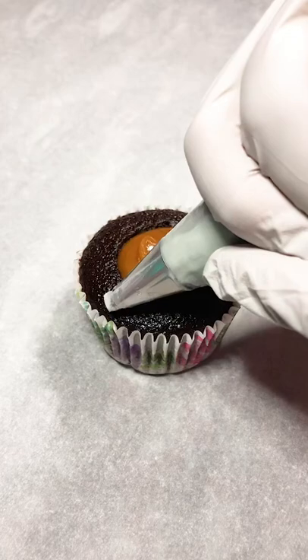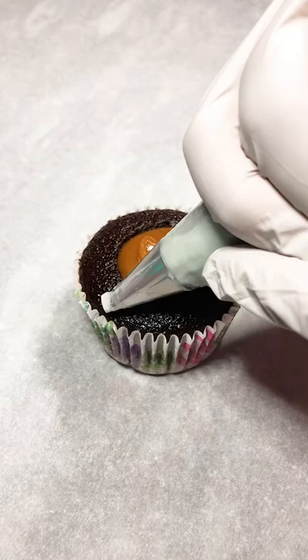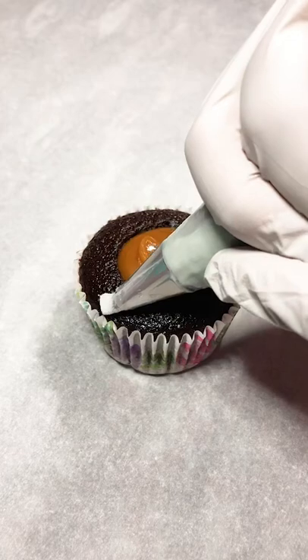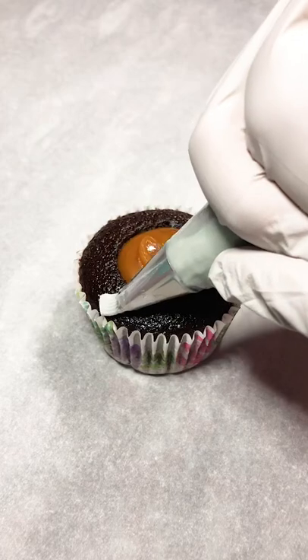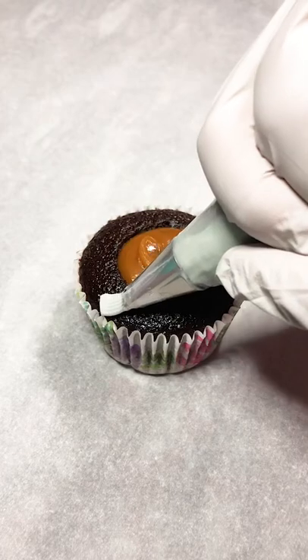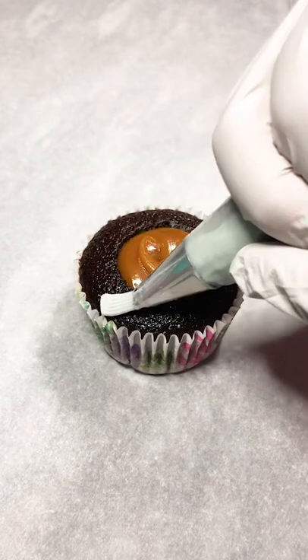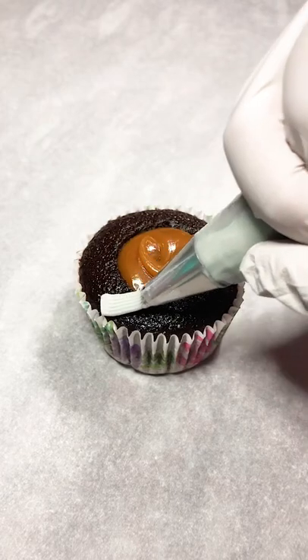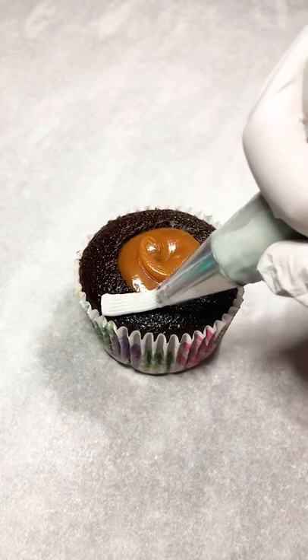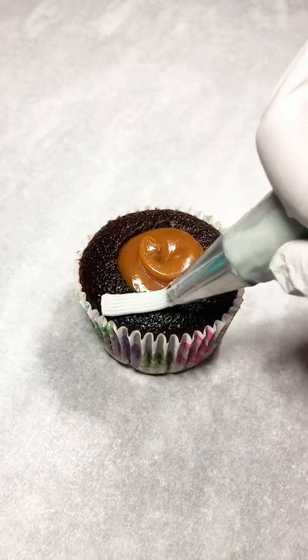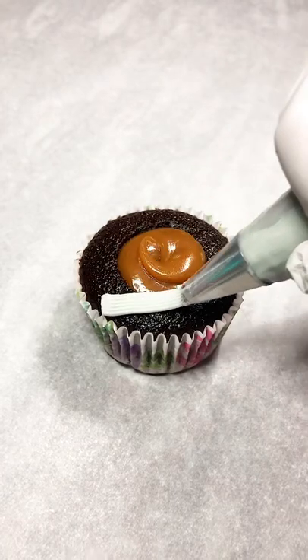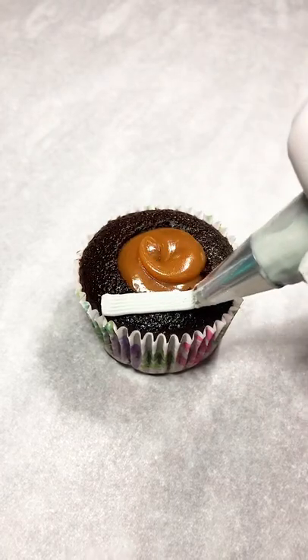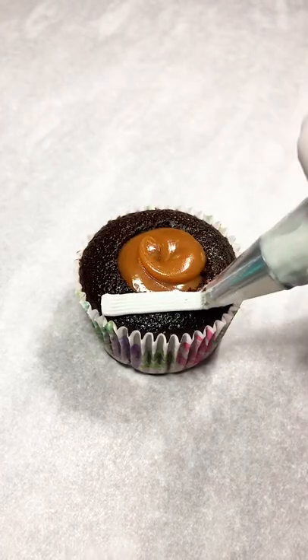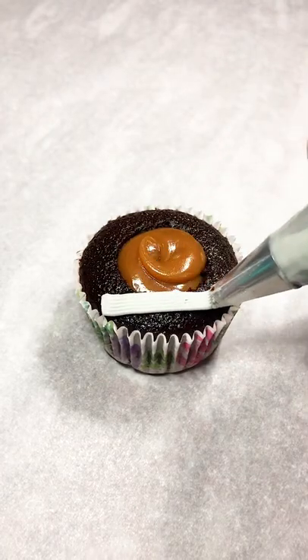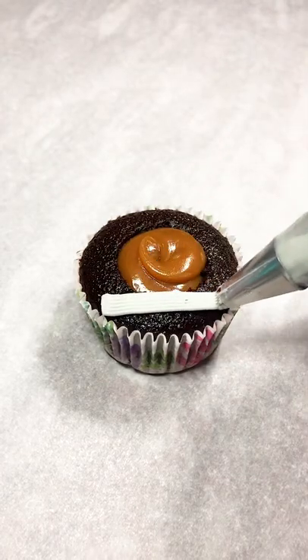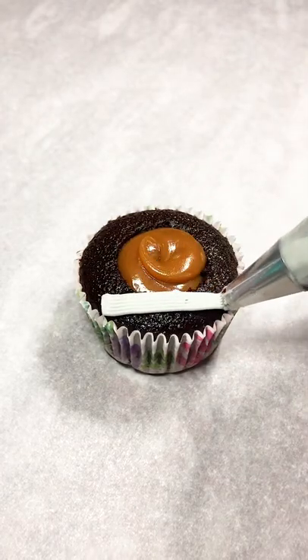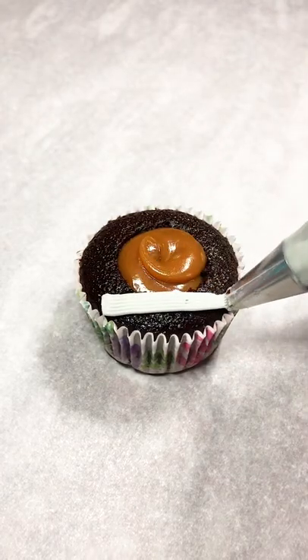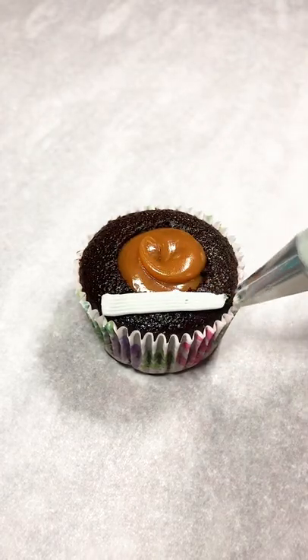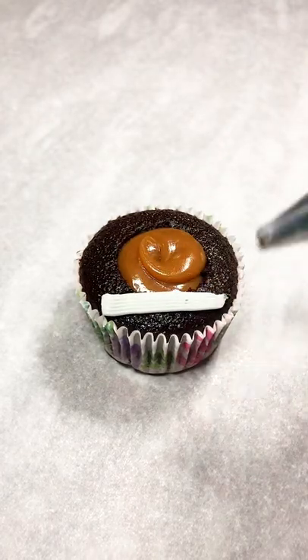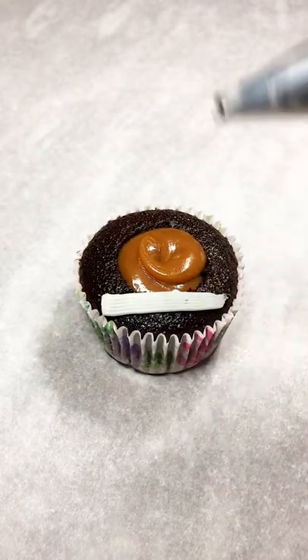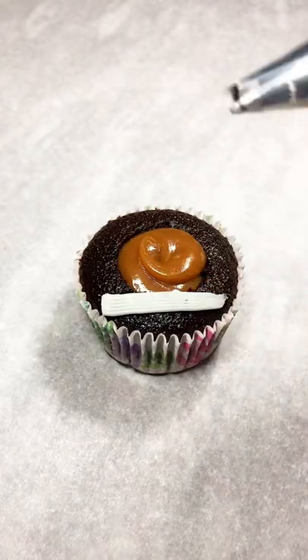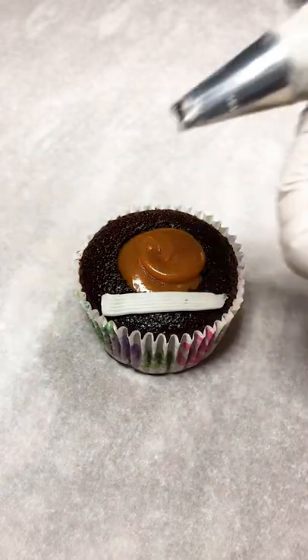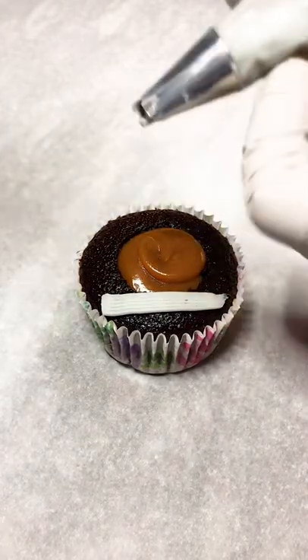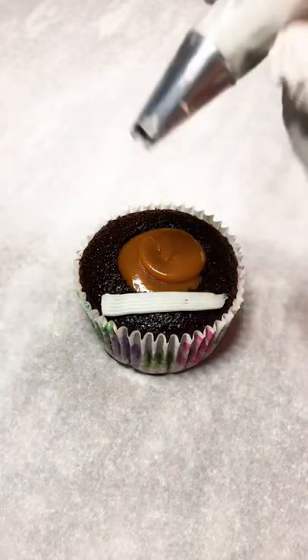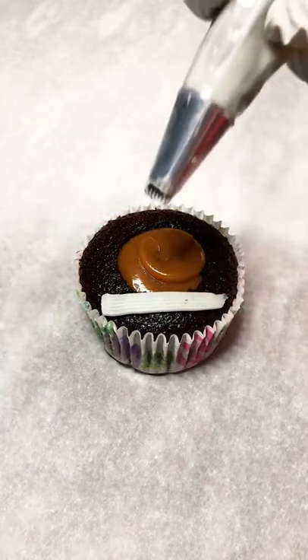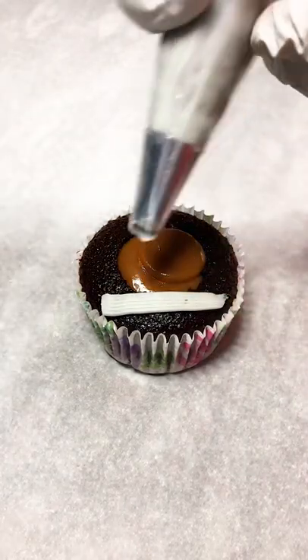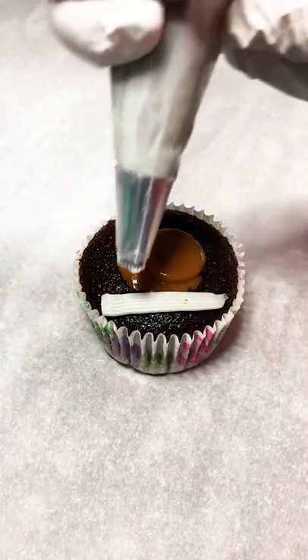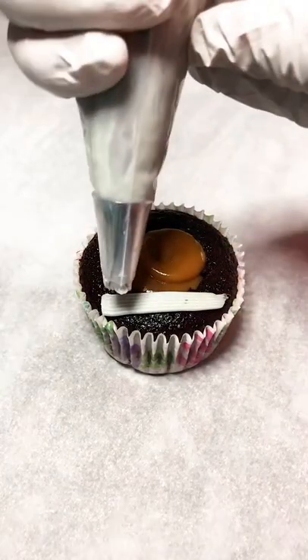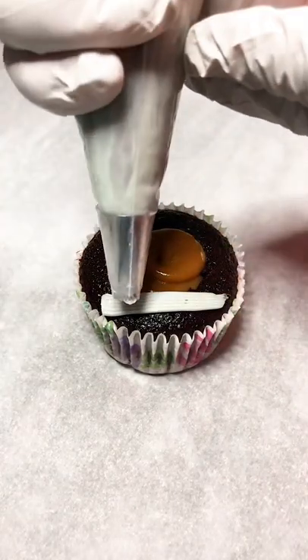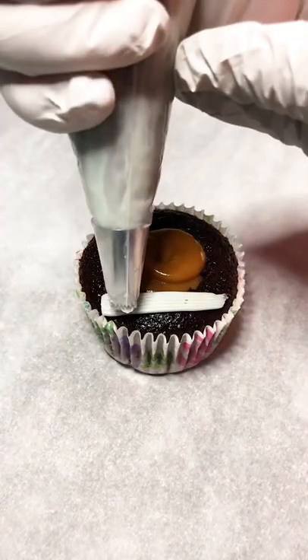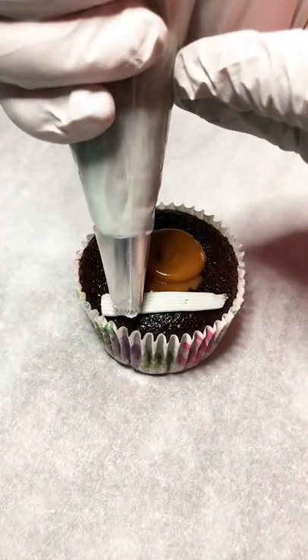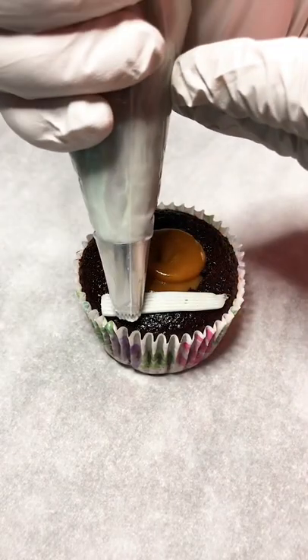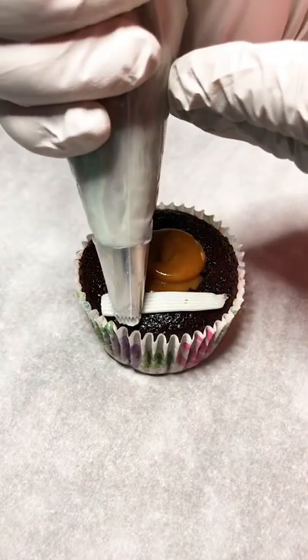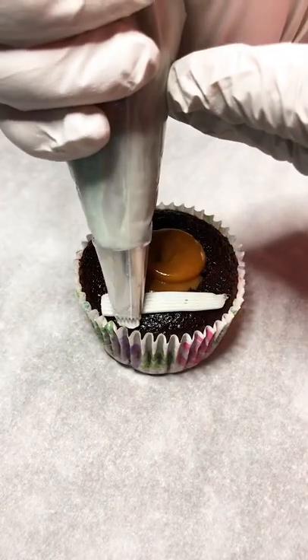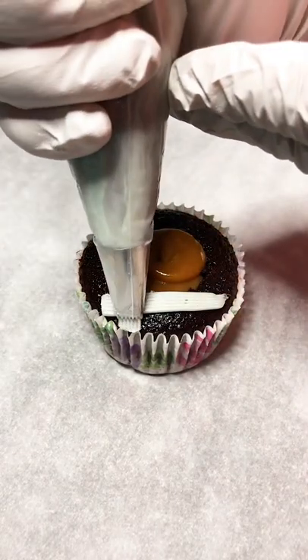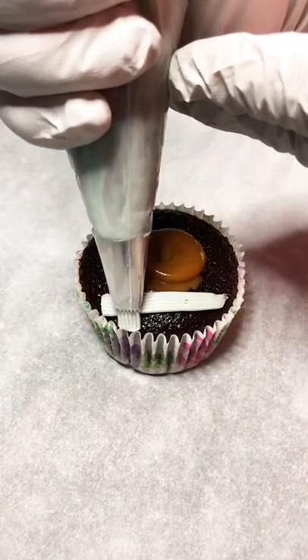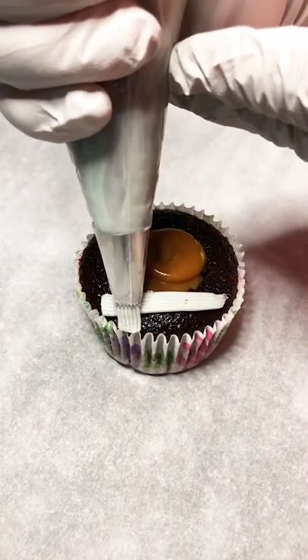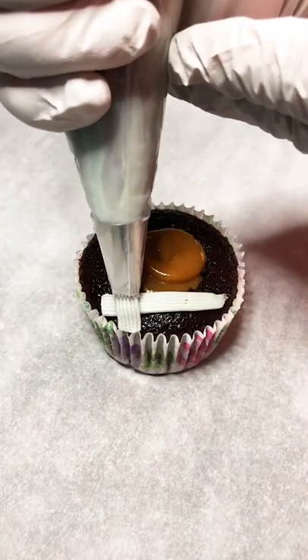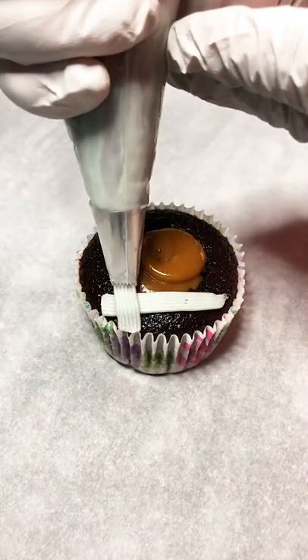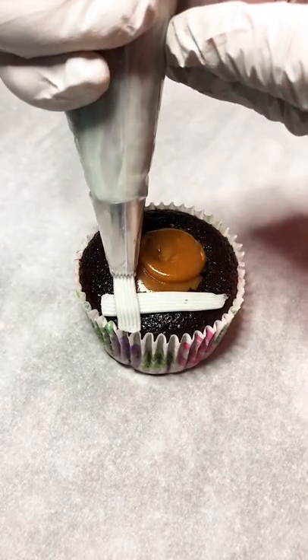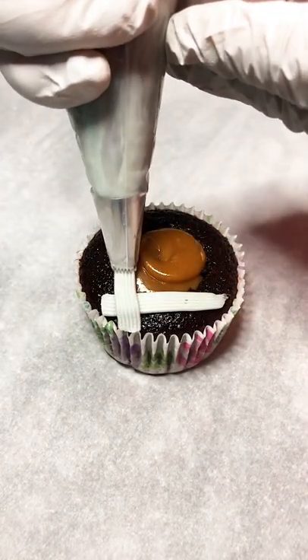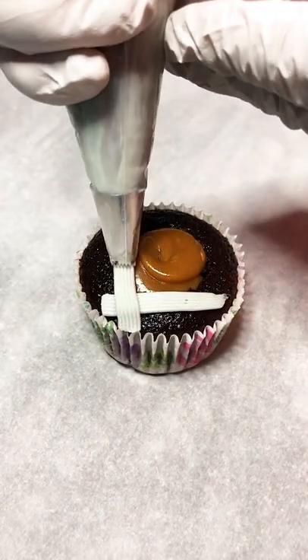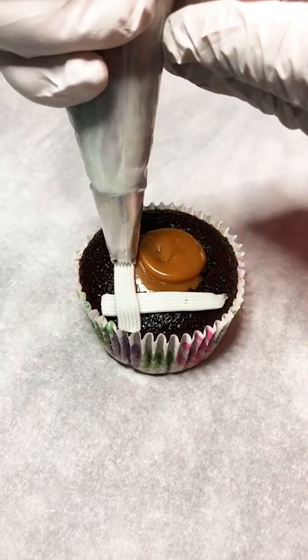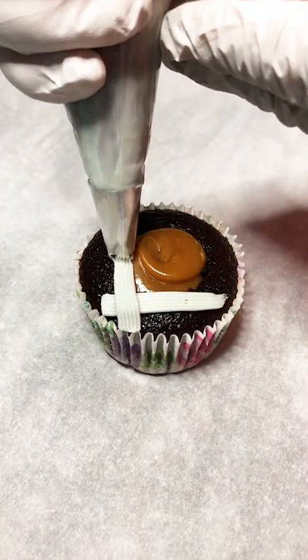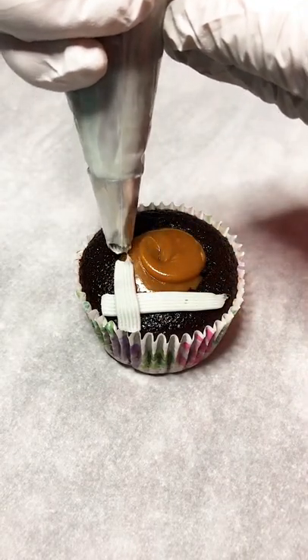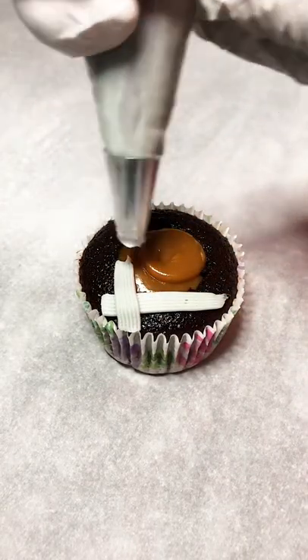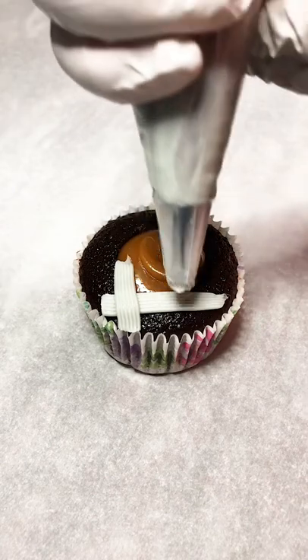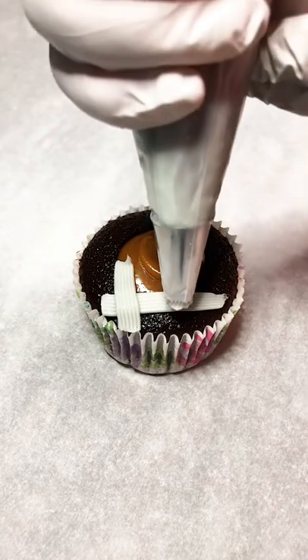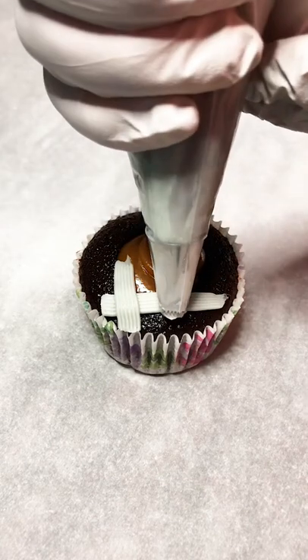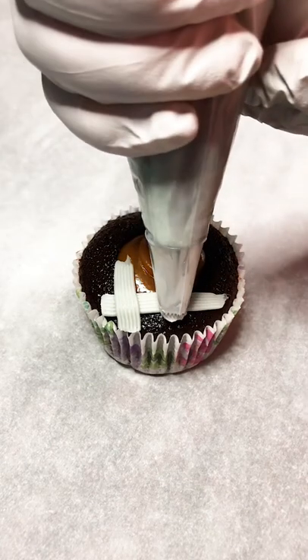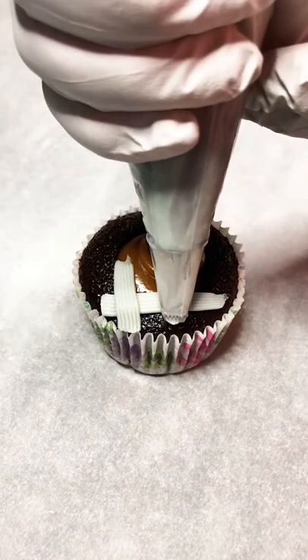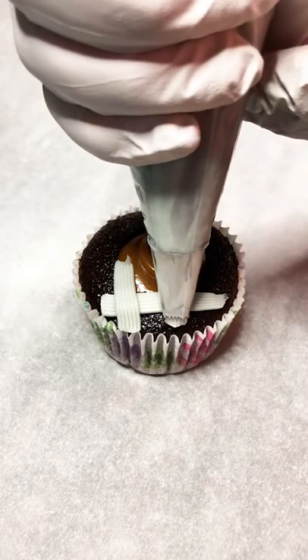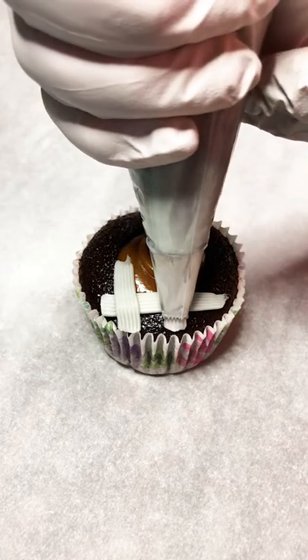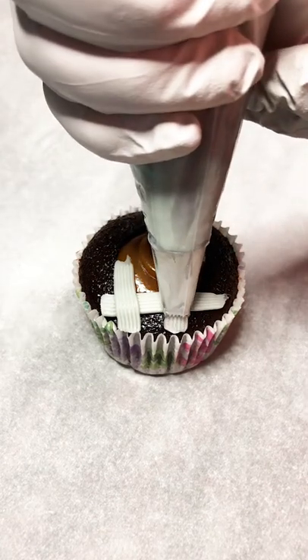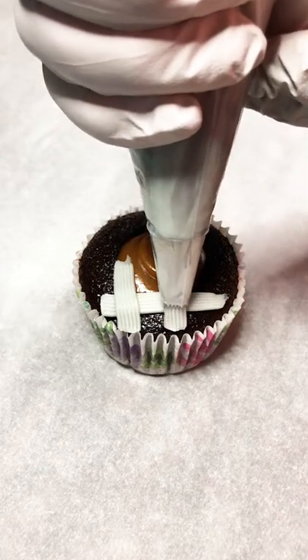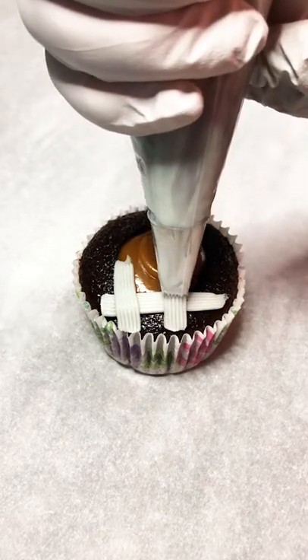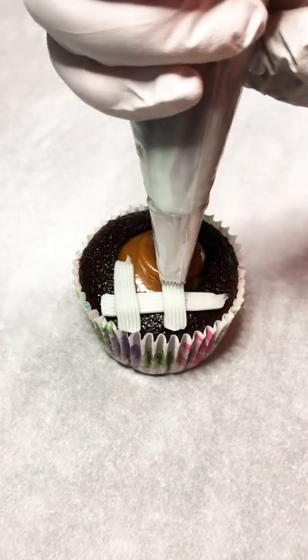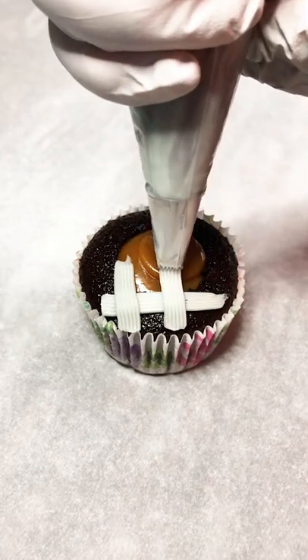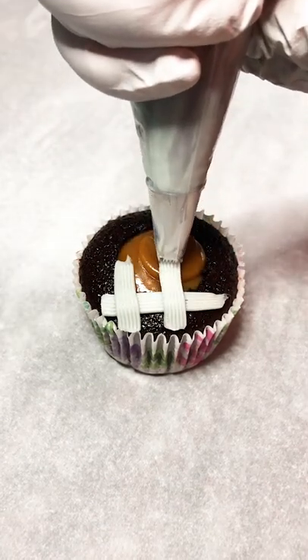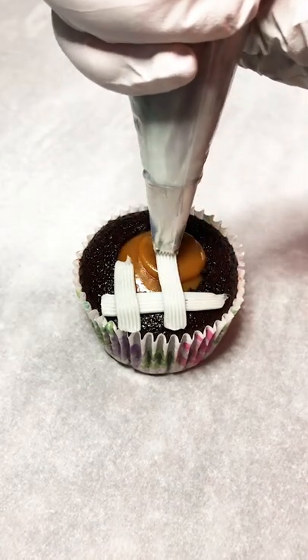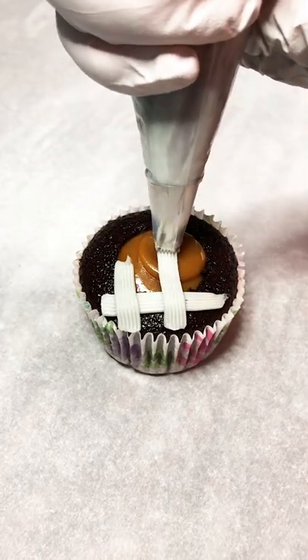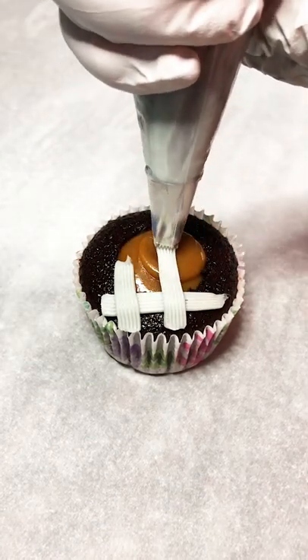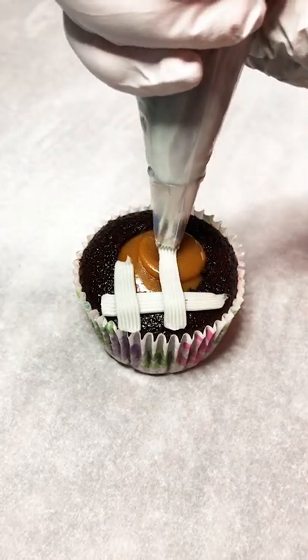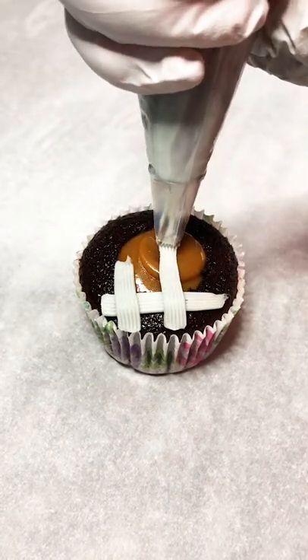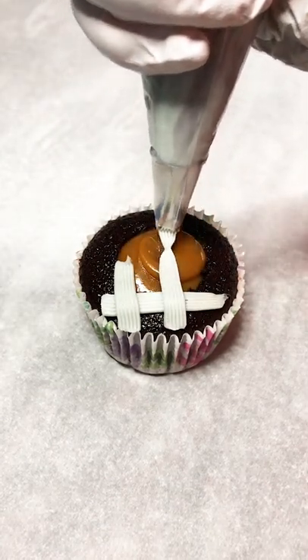Hi friends! Today we're piping some buttercream on top of a cupcake in a basket weave pattern, which is a super simple and easy way to make some adorable Easter cupcakes.